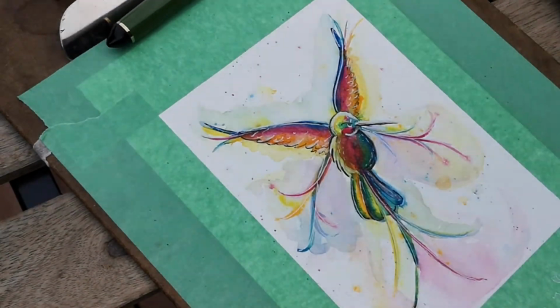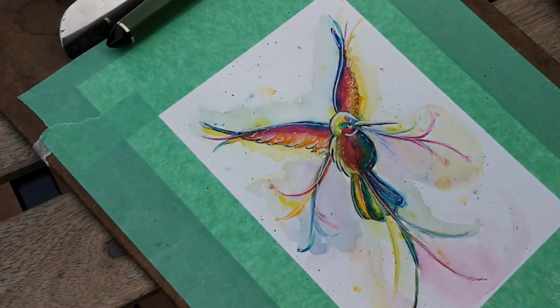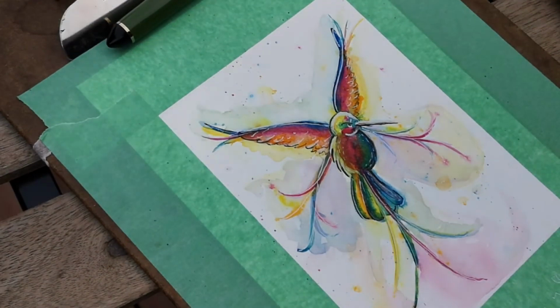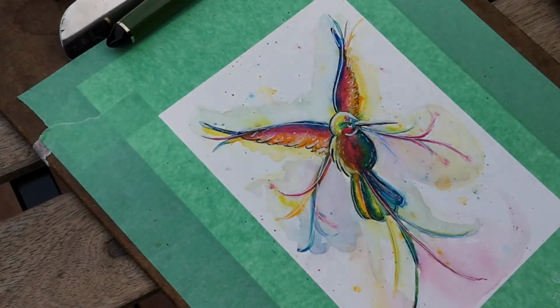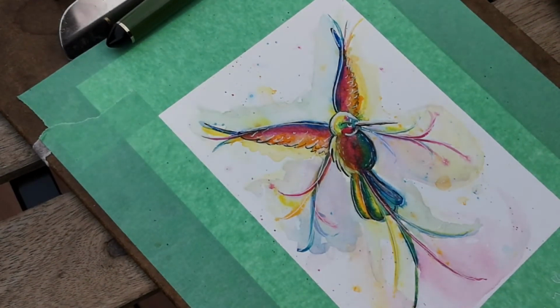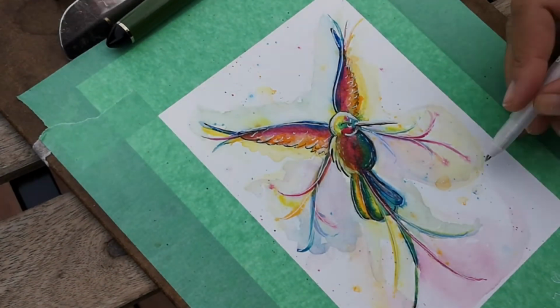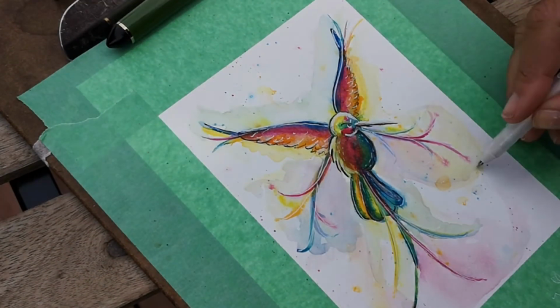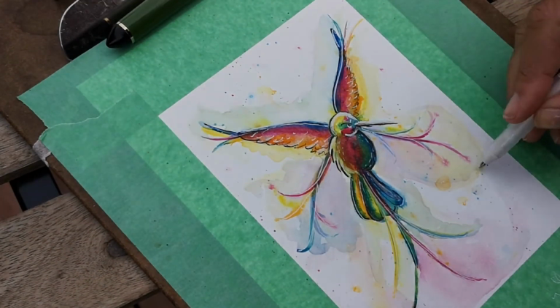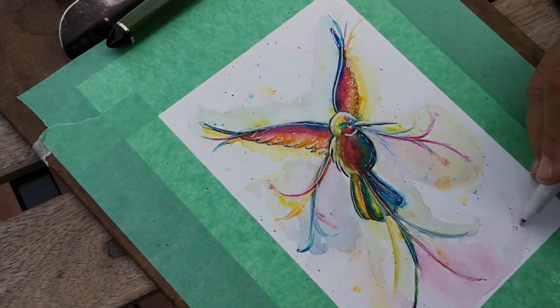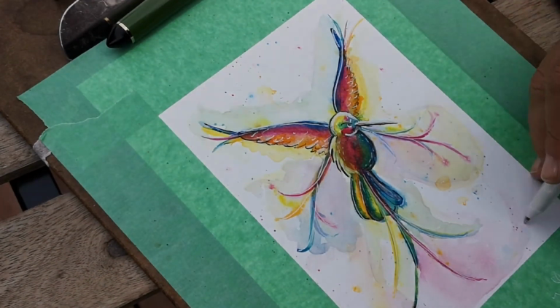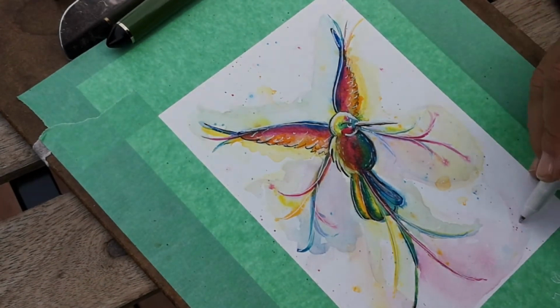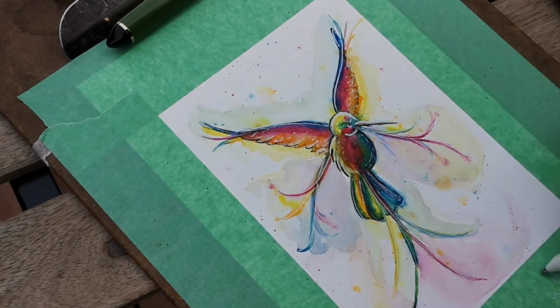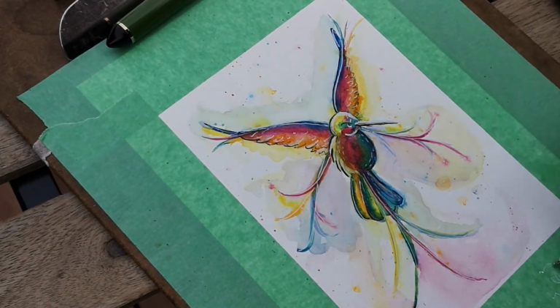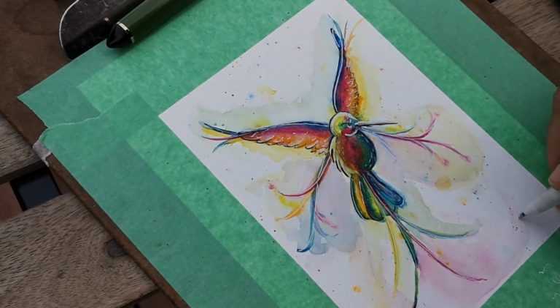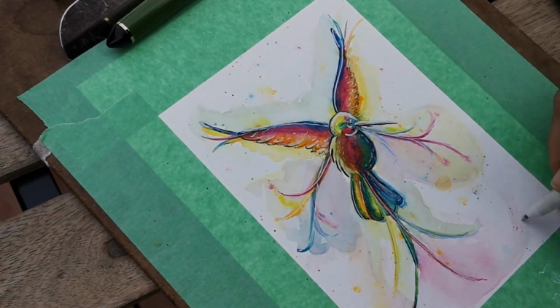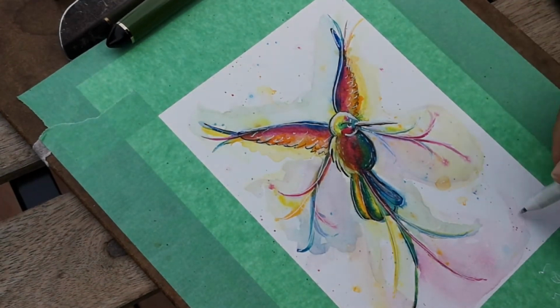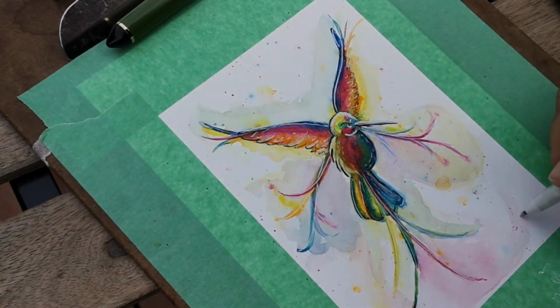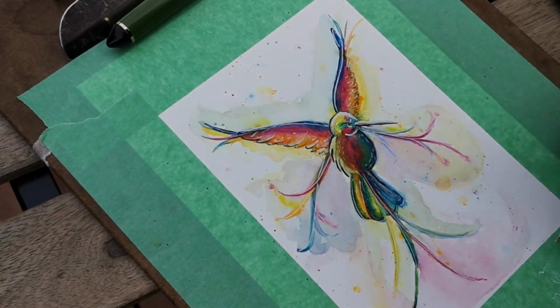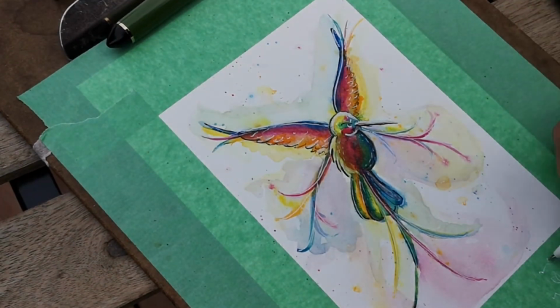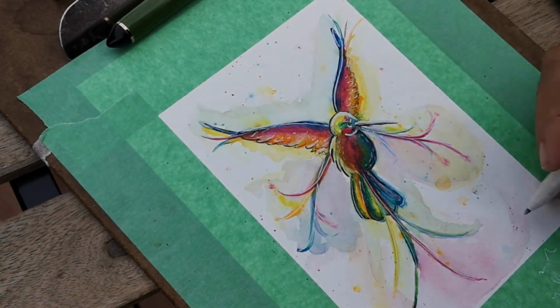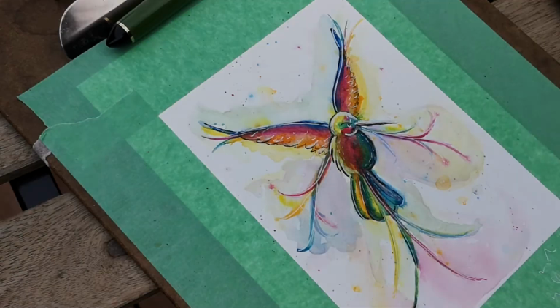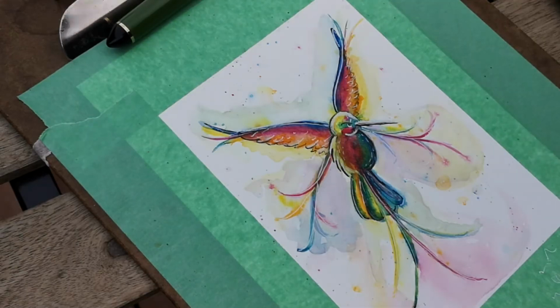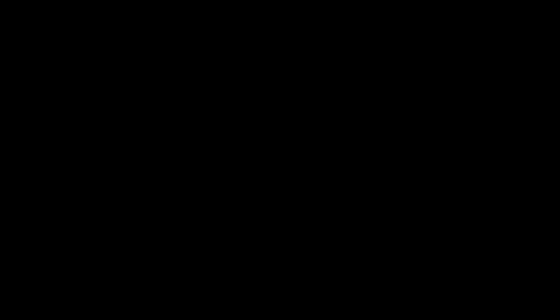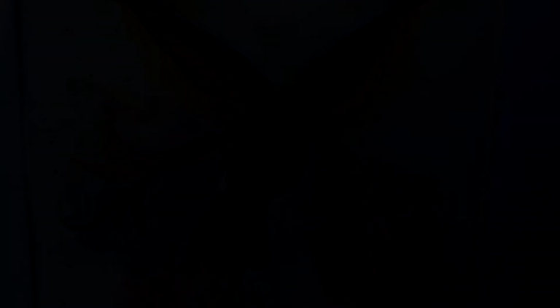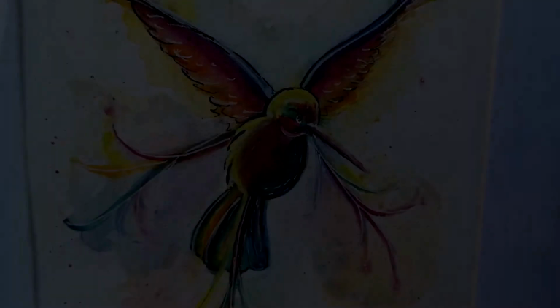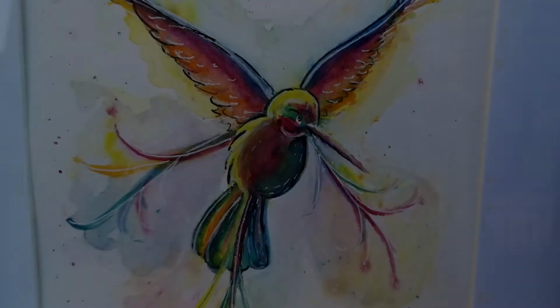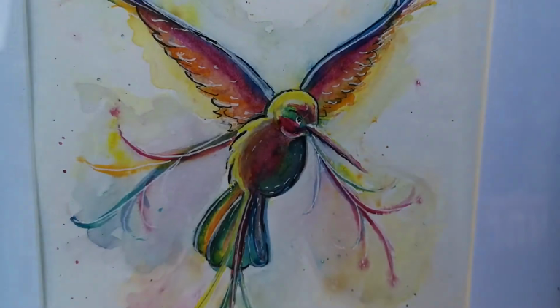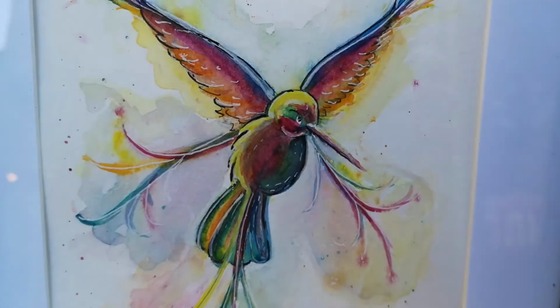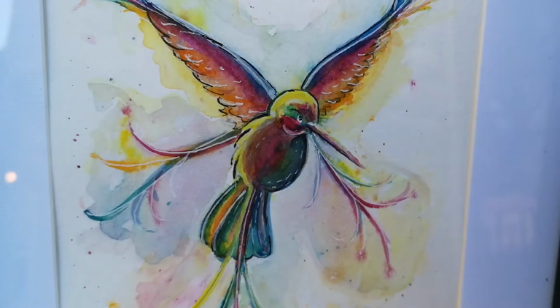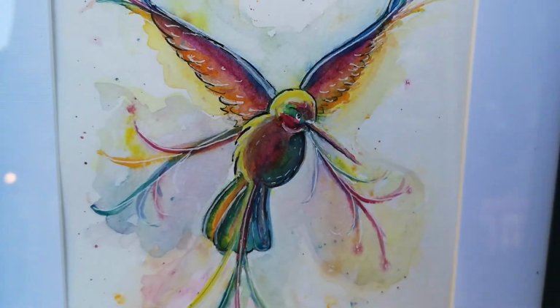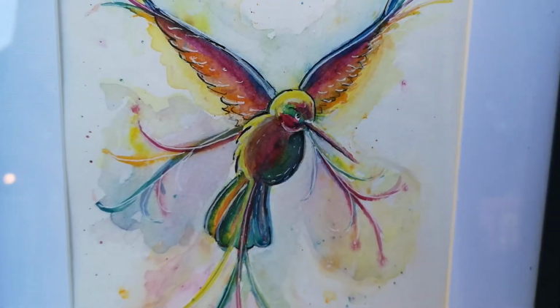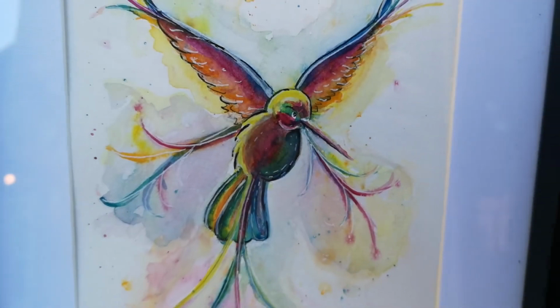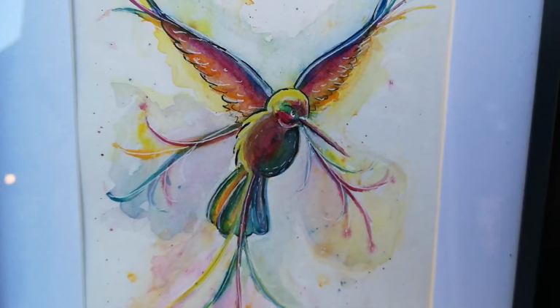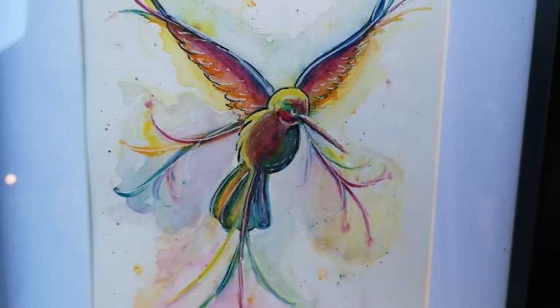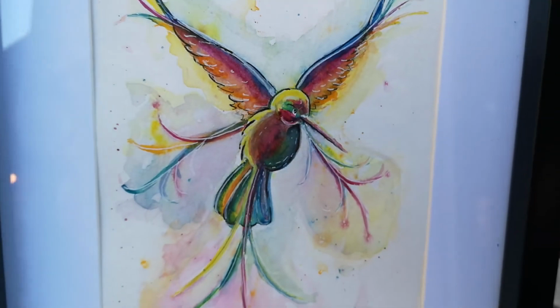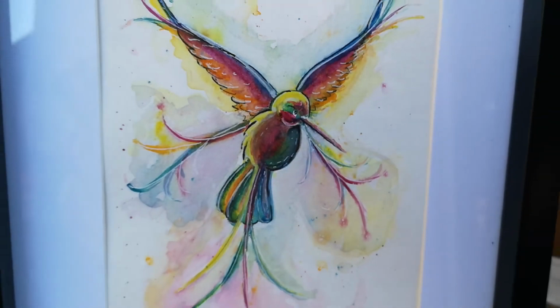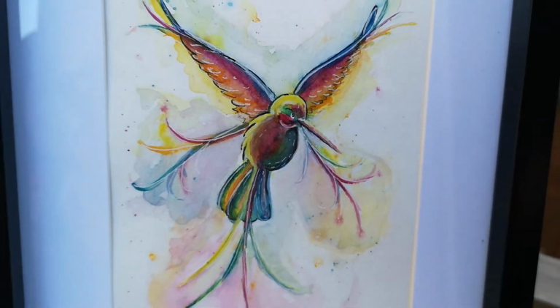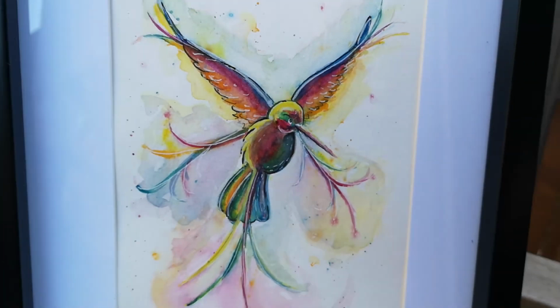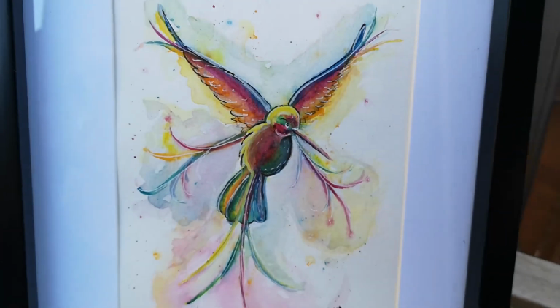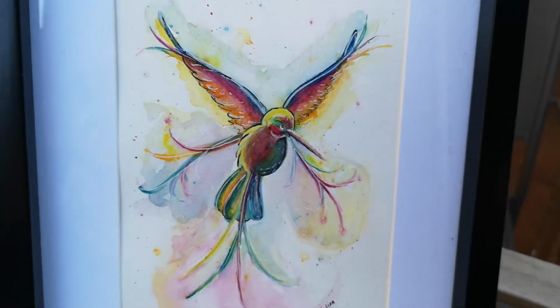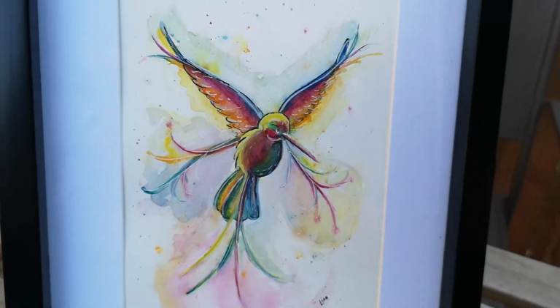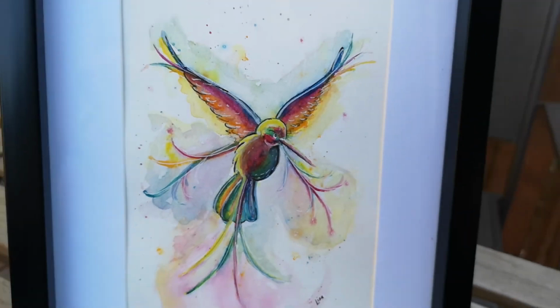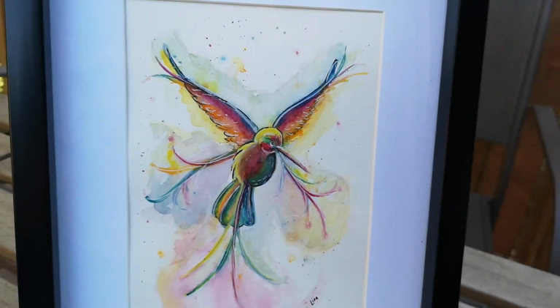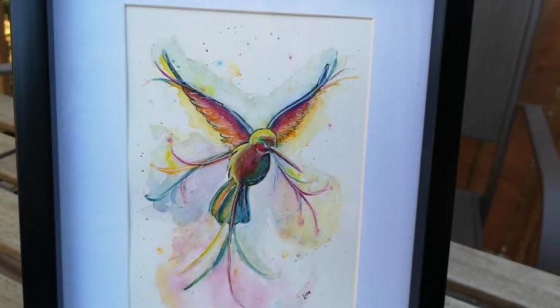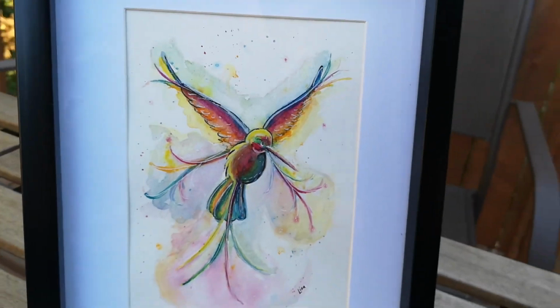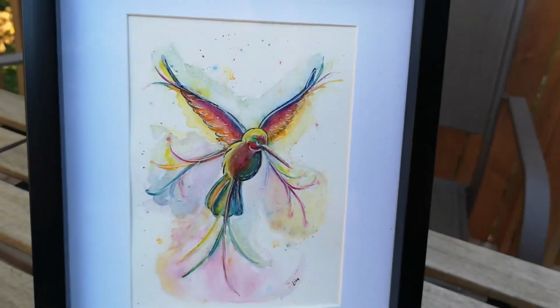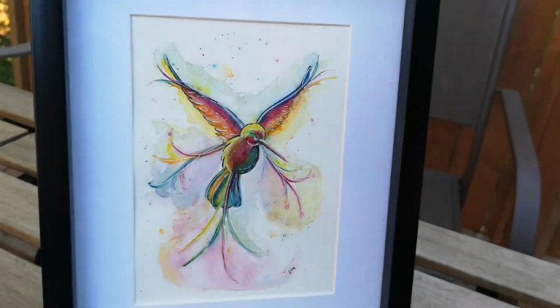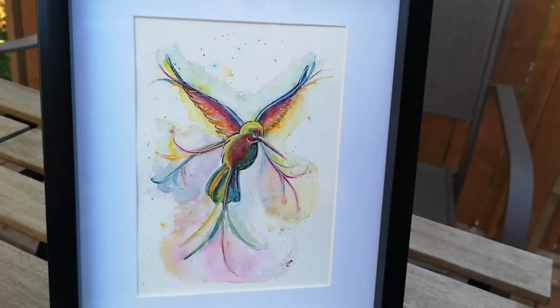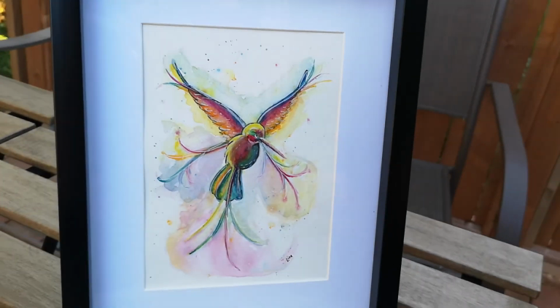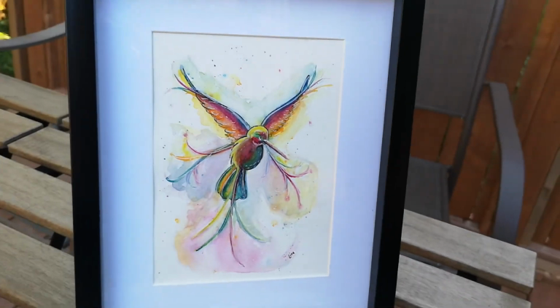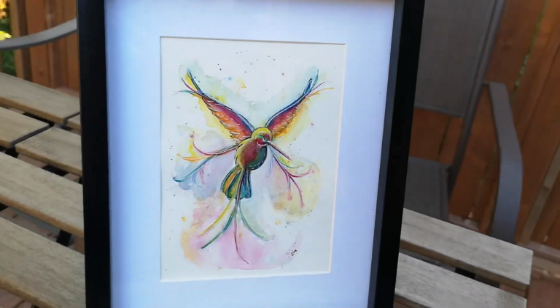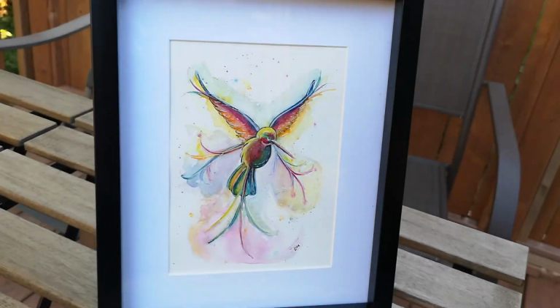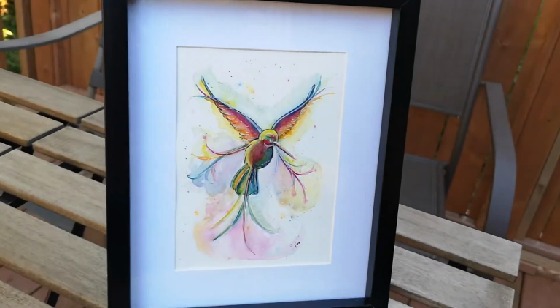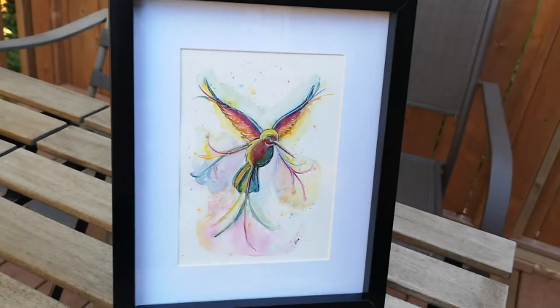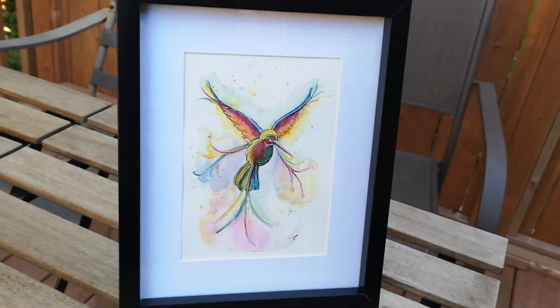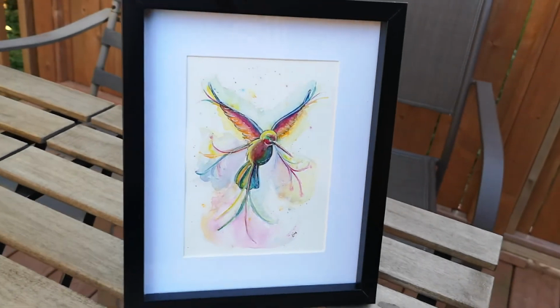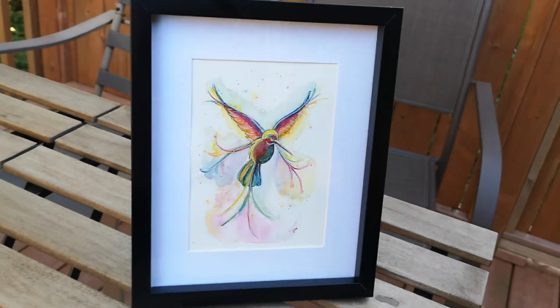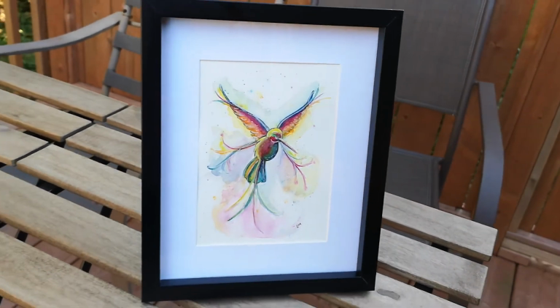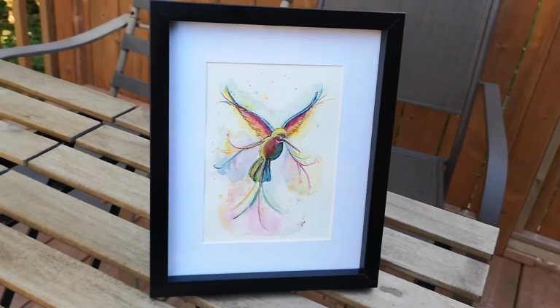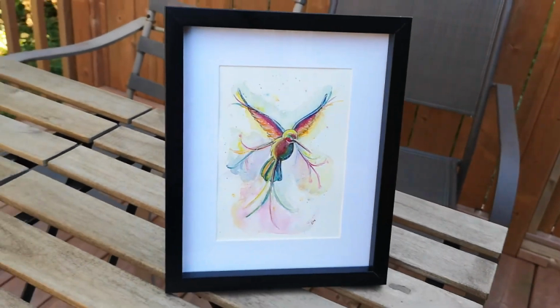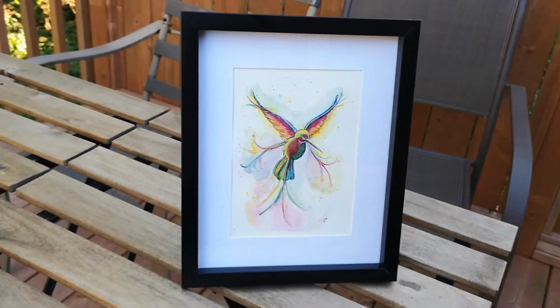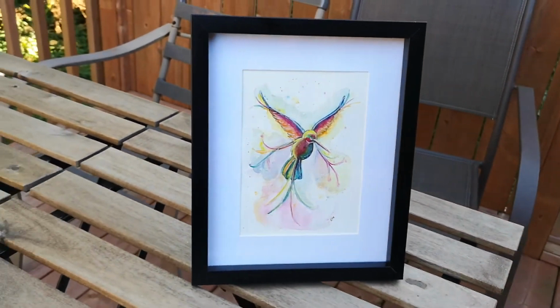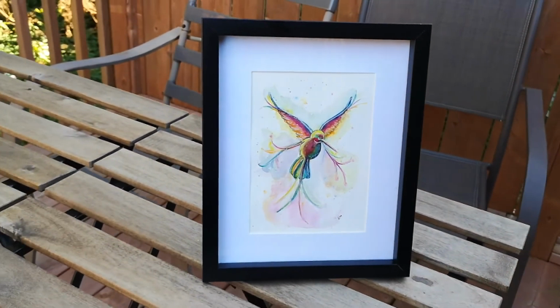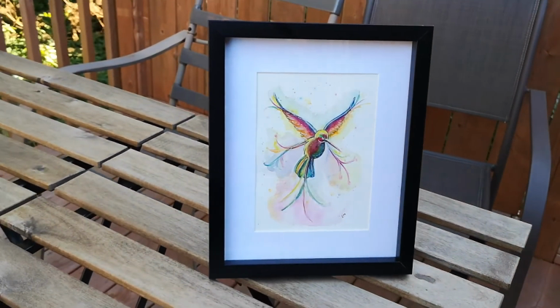And here you can see I have it framed in an 8x10 frame with a 5x7 matte section.